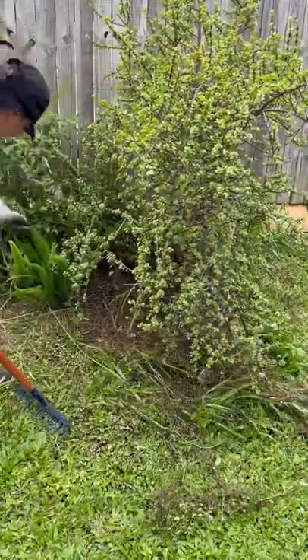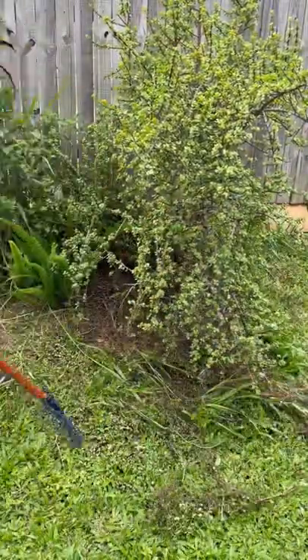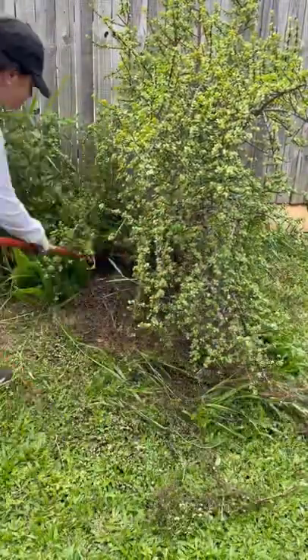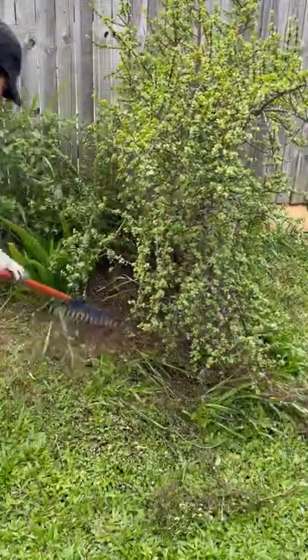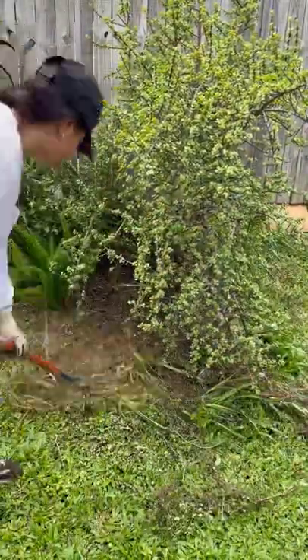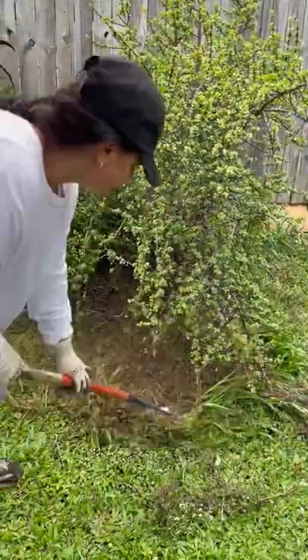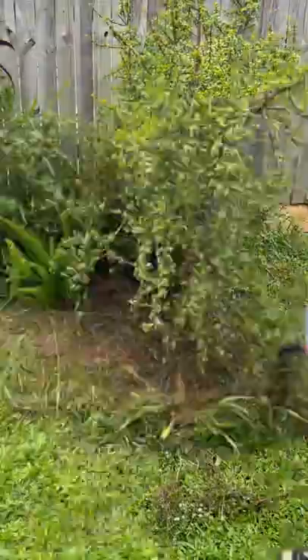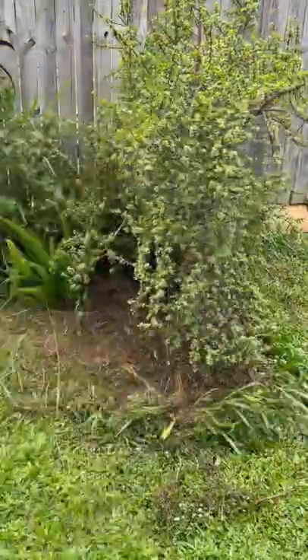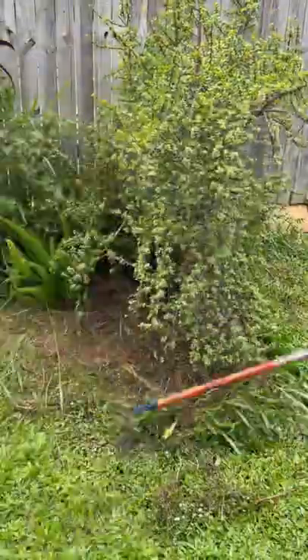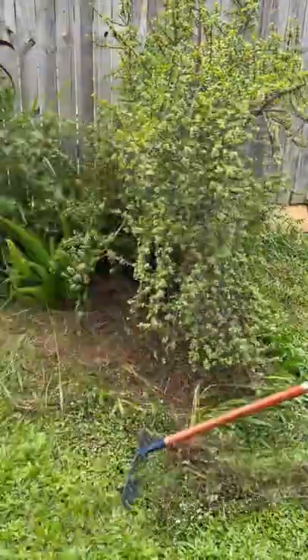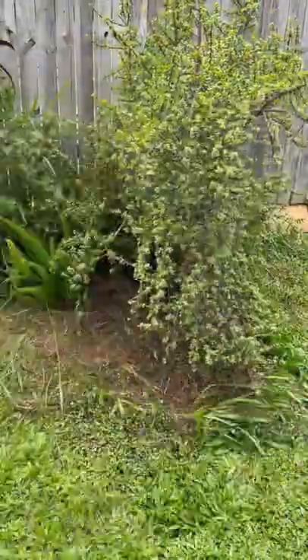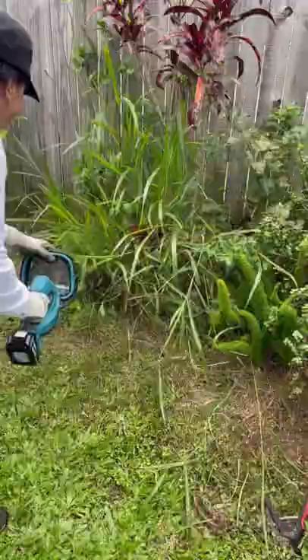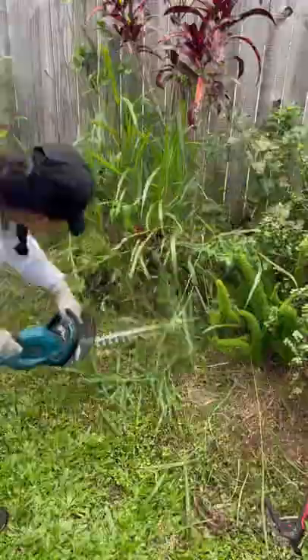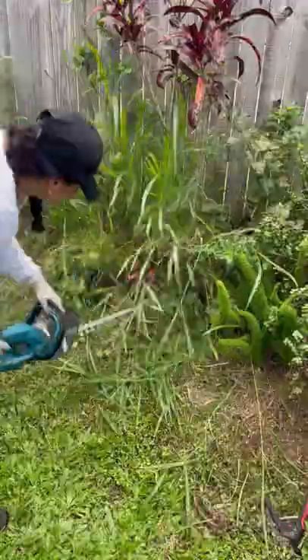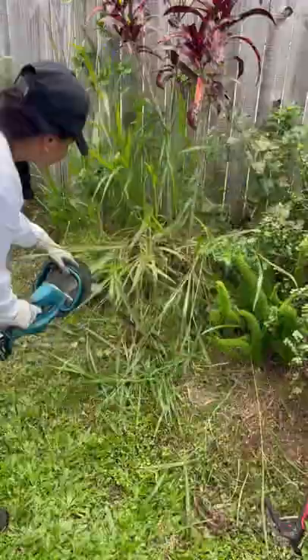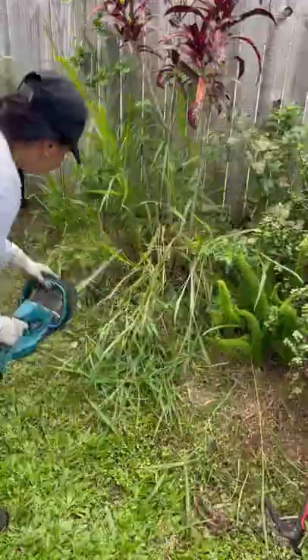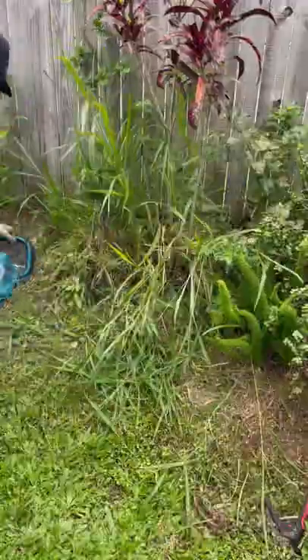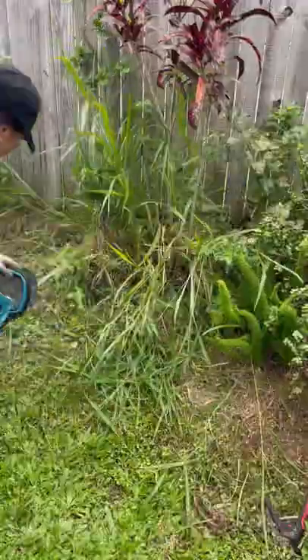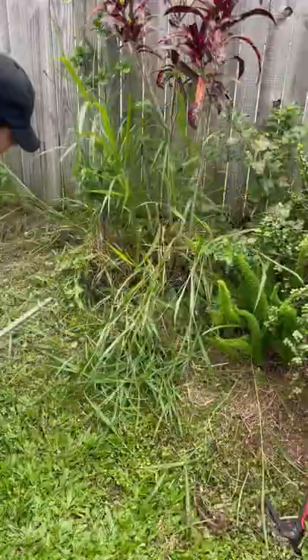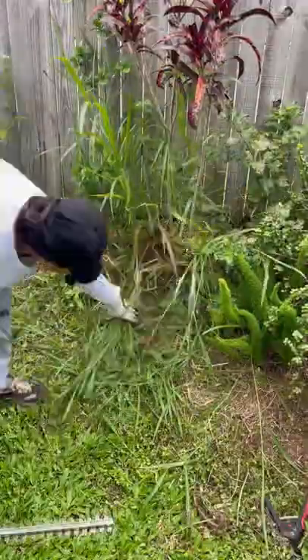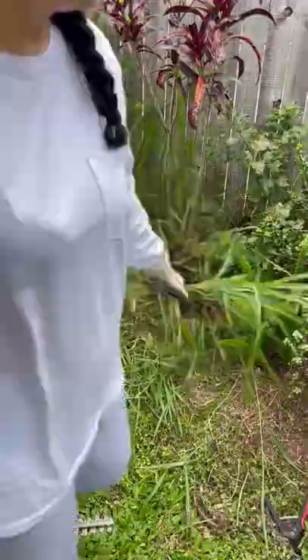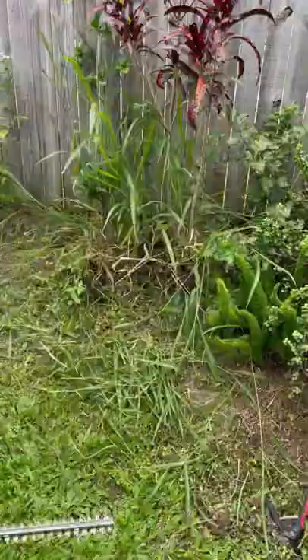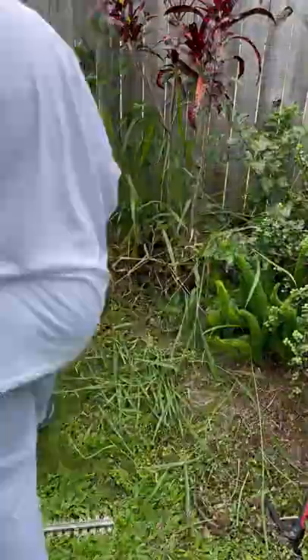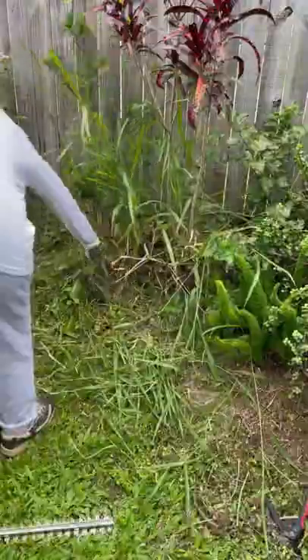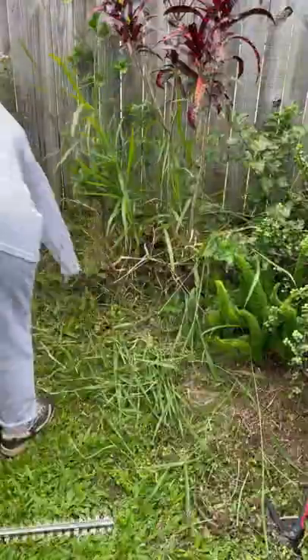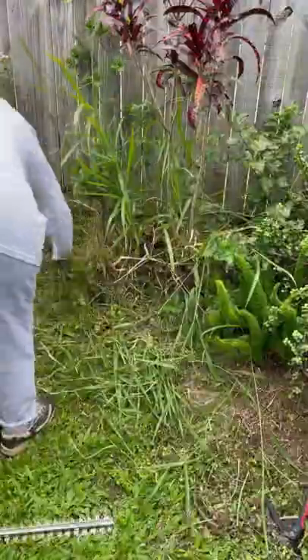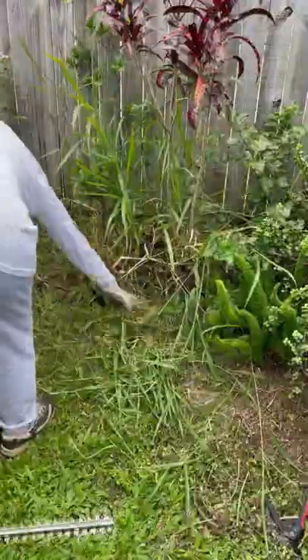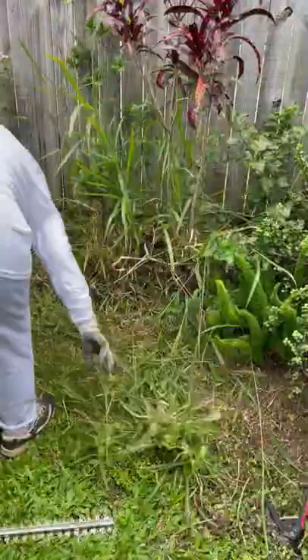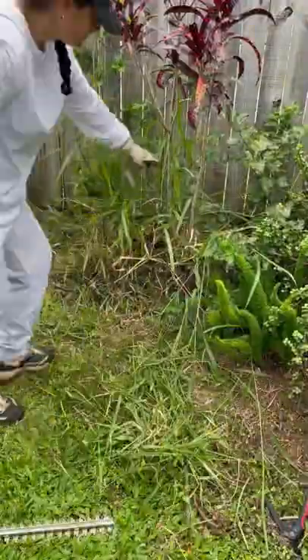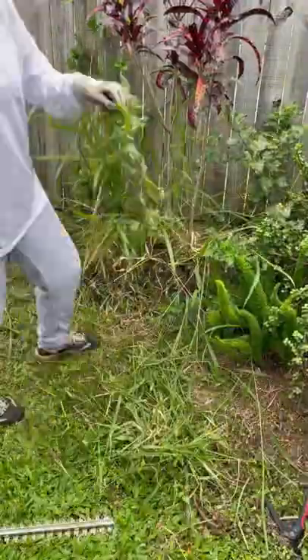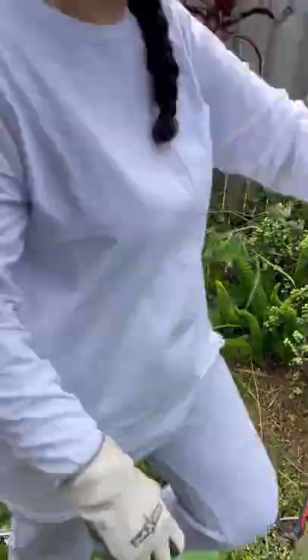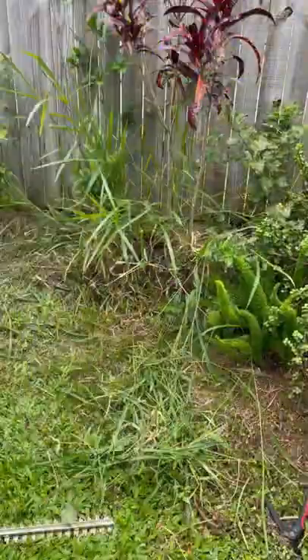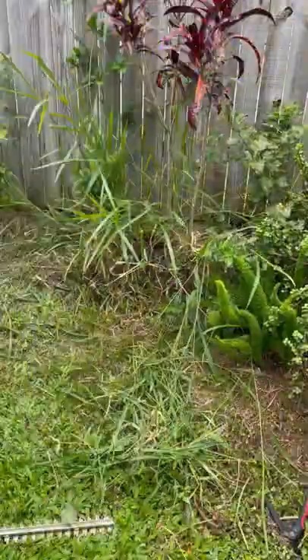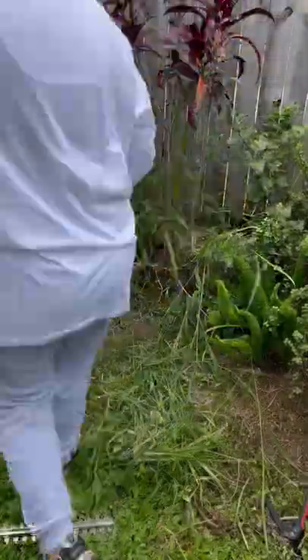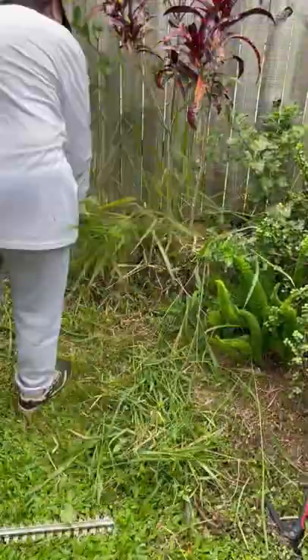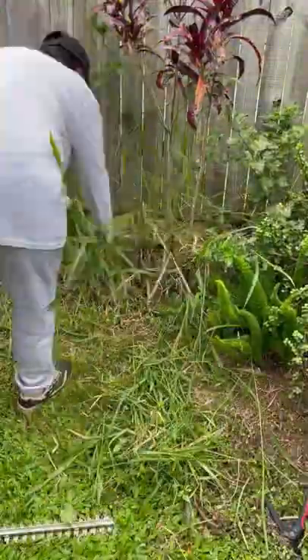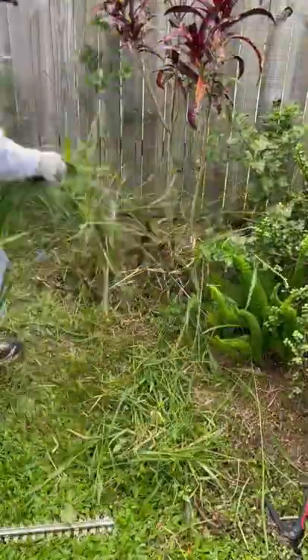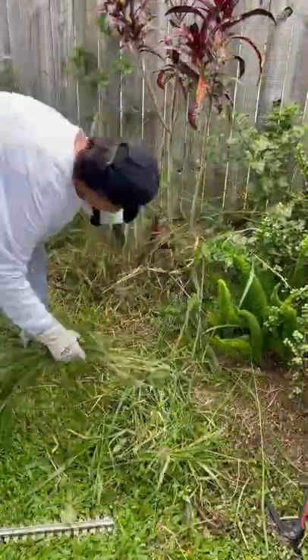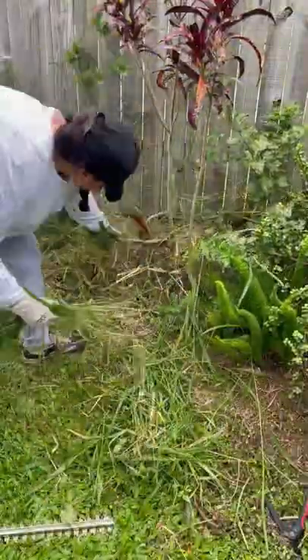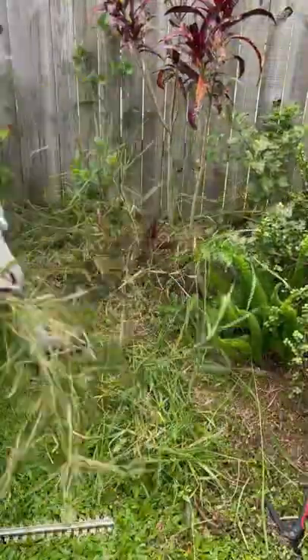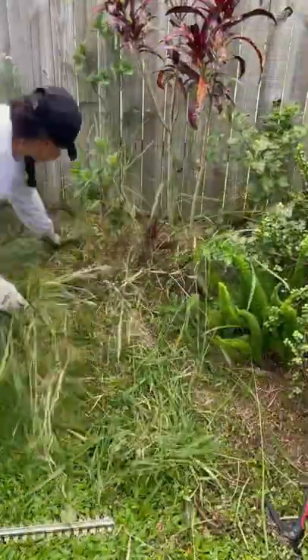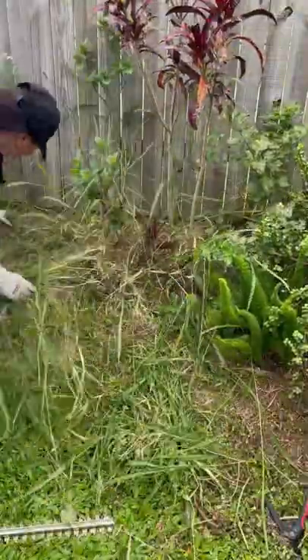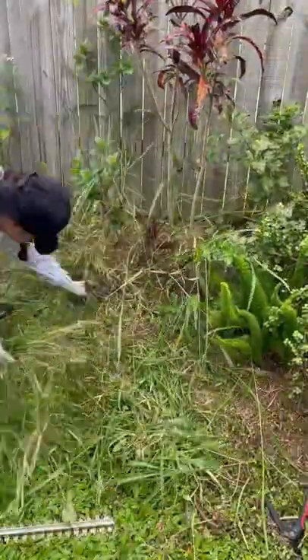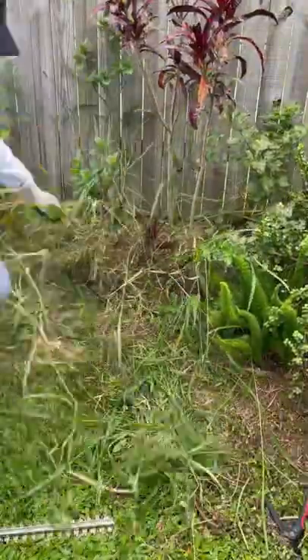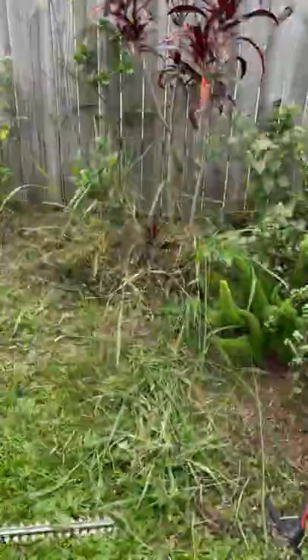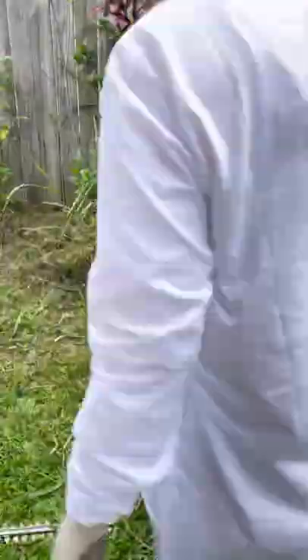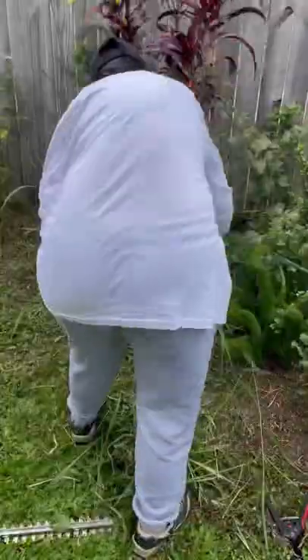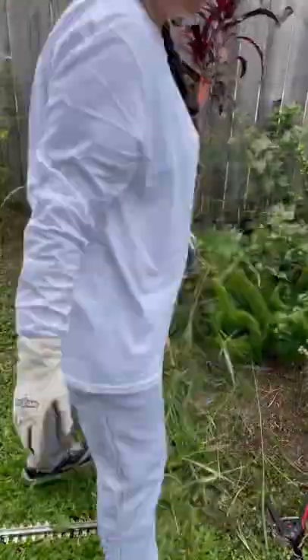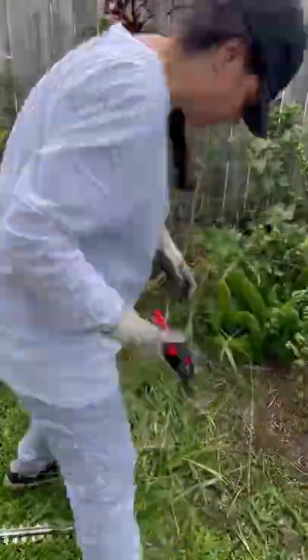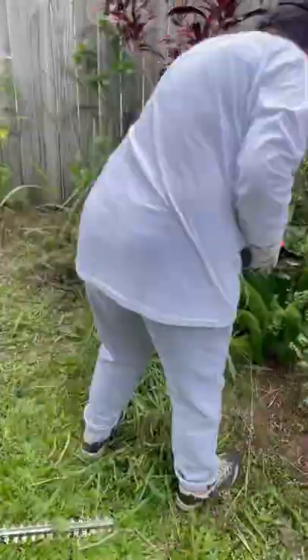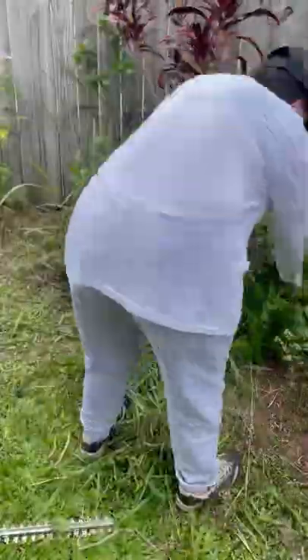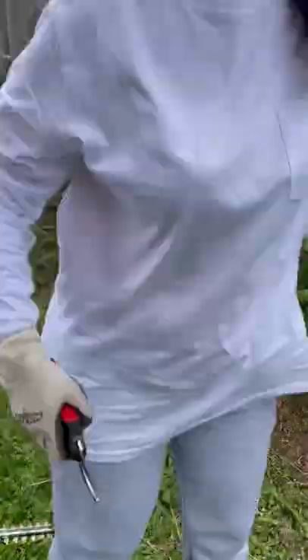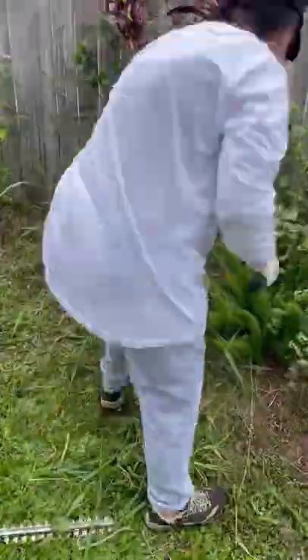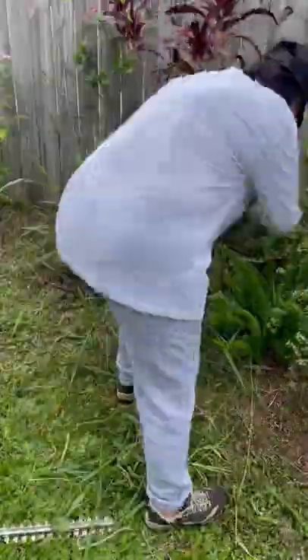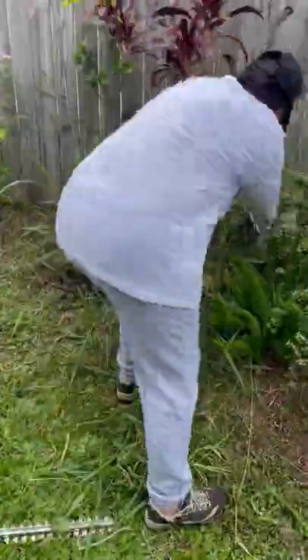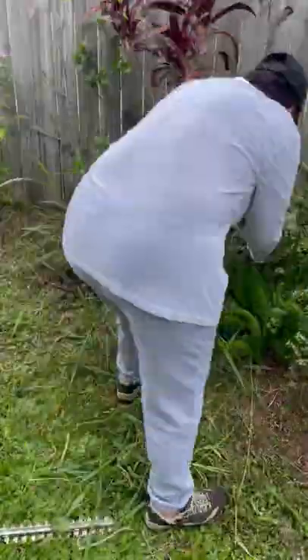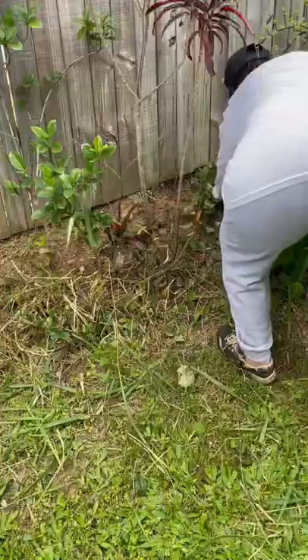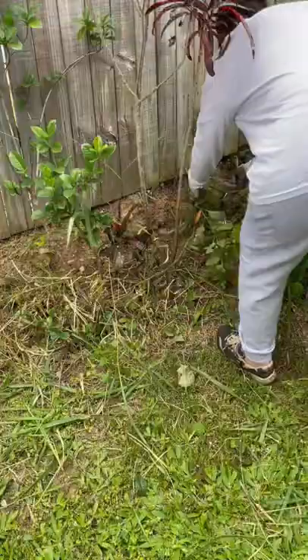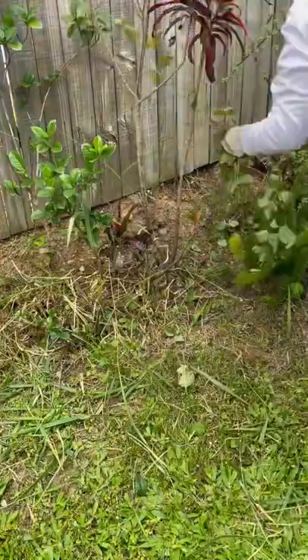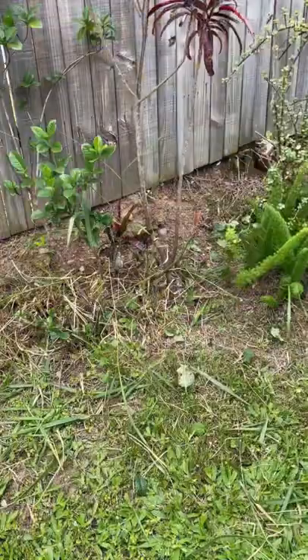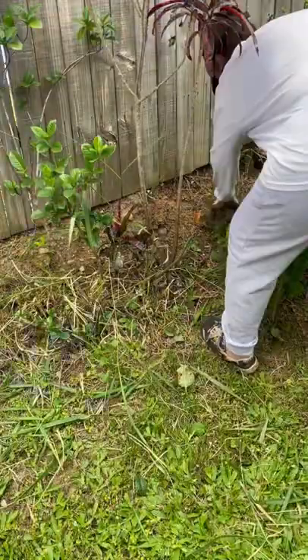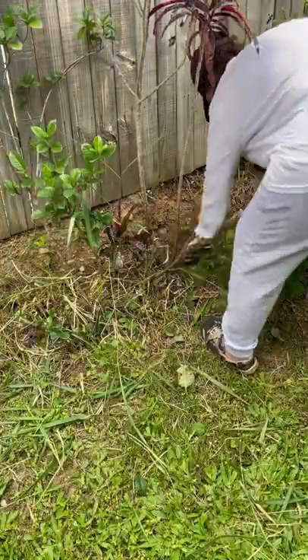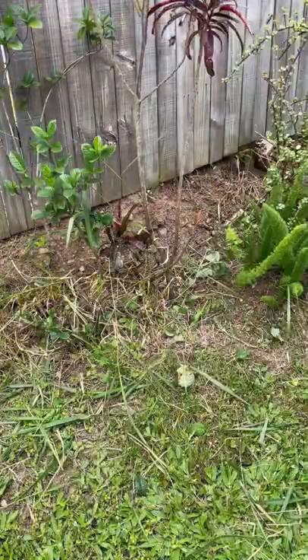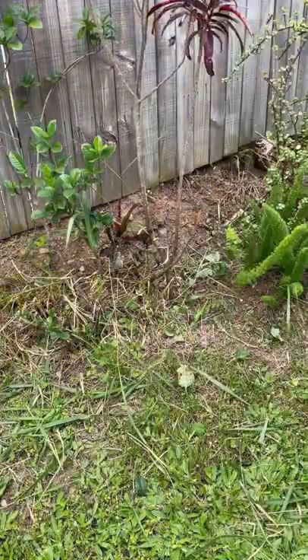Next I get in there with my hedge trimmers to gently clear away the big mess from under the plant so I can find what else is actually growing there.